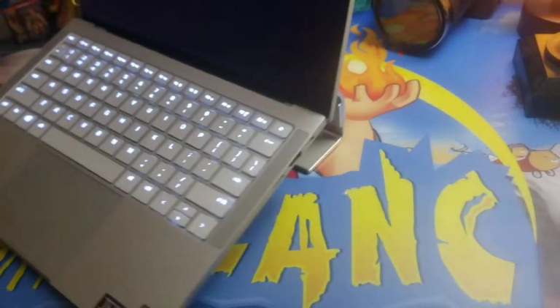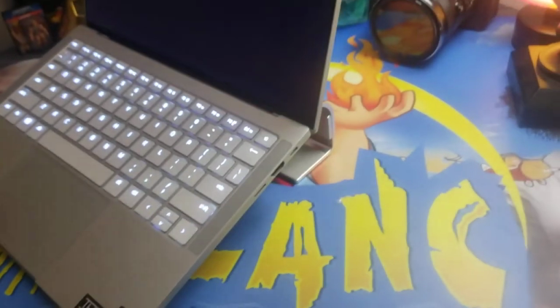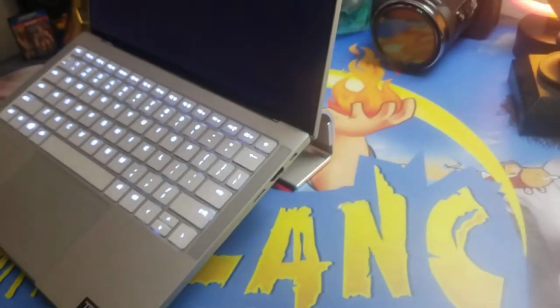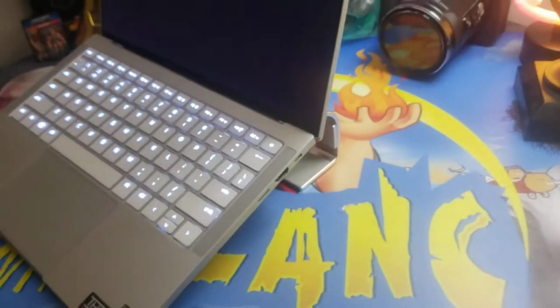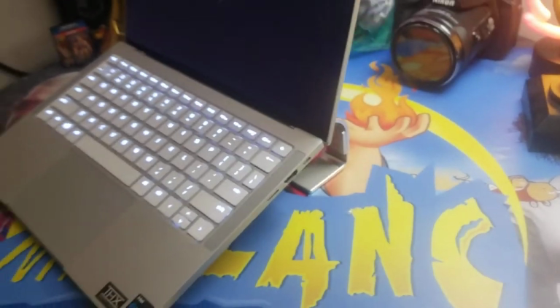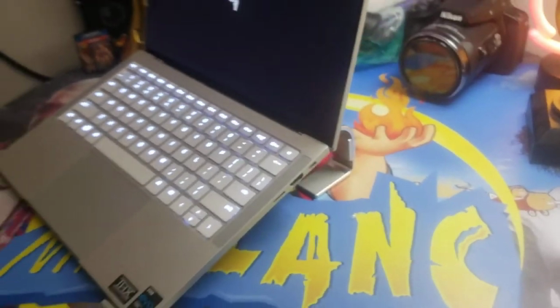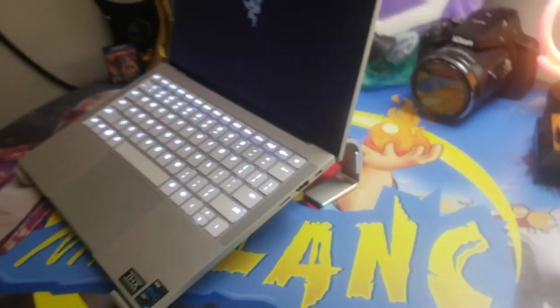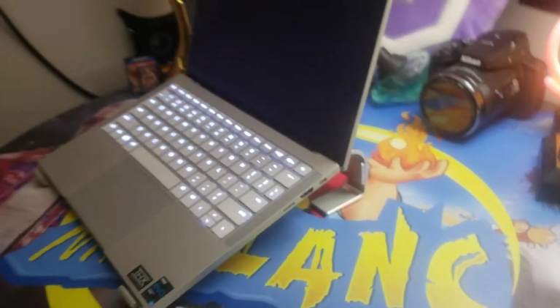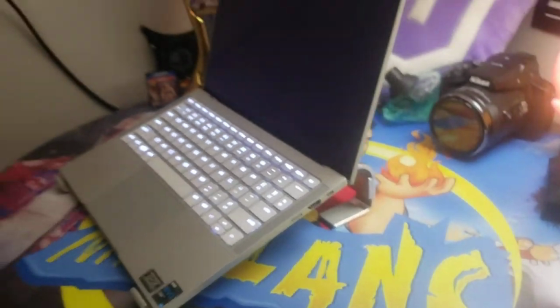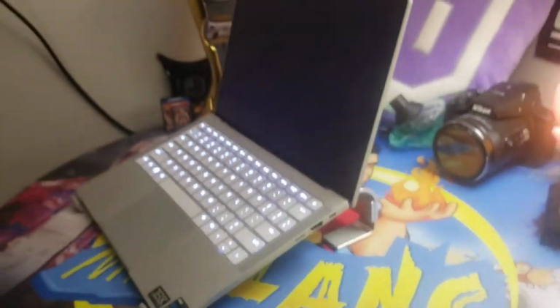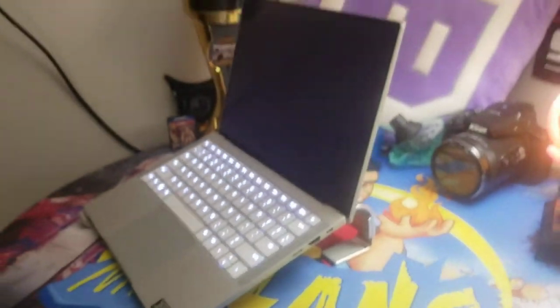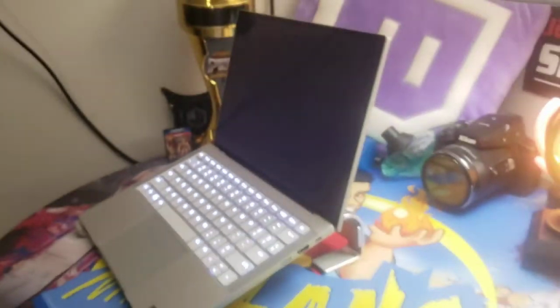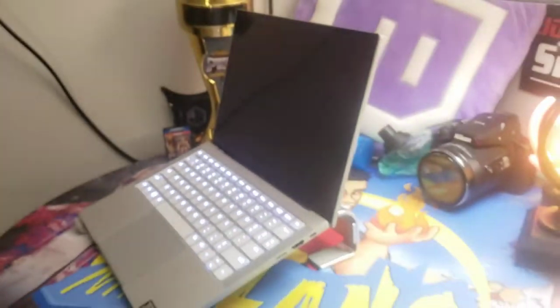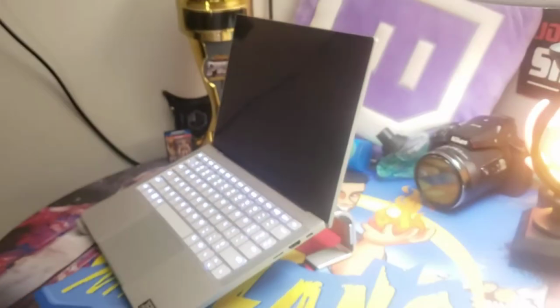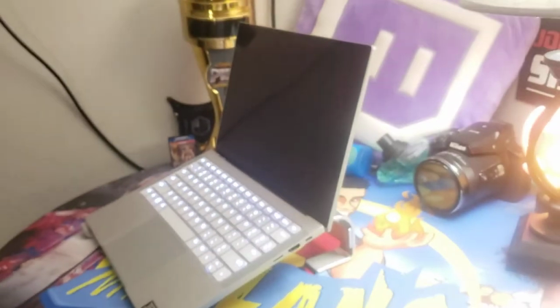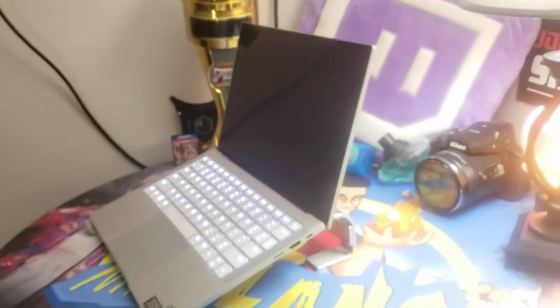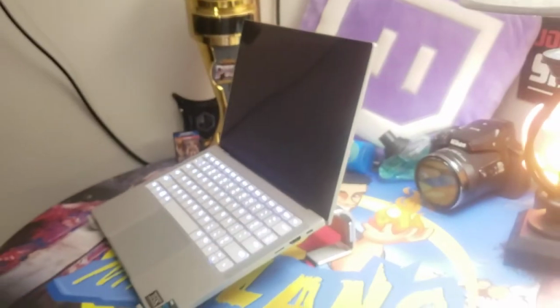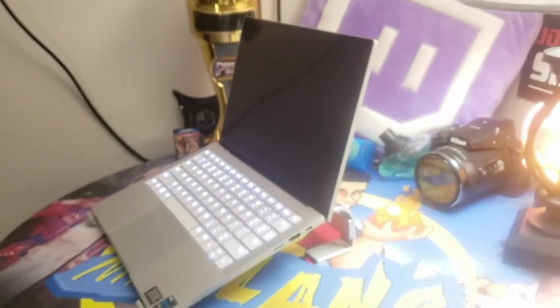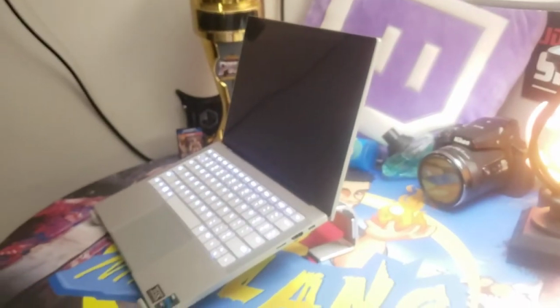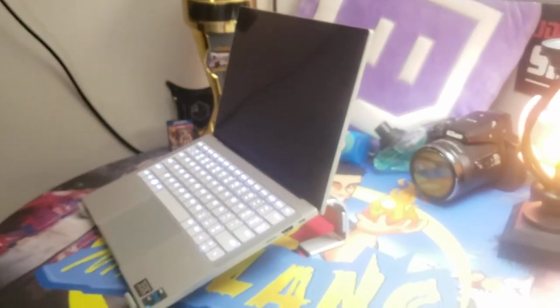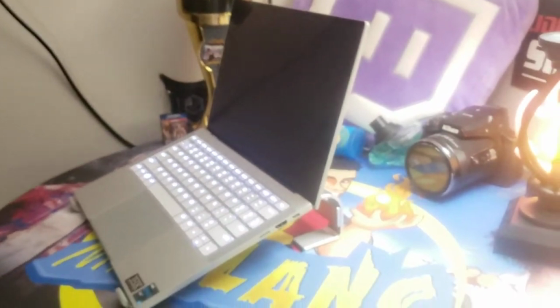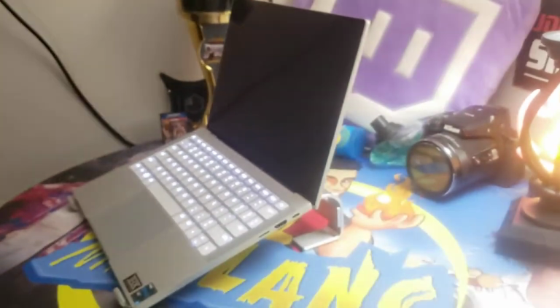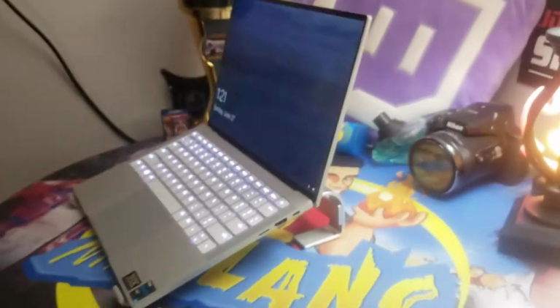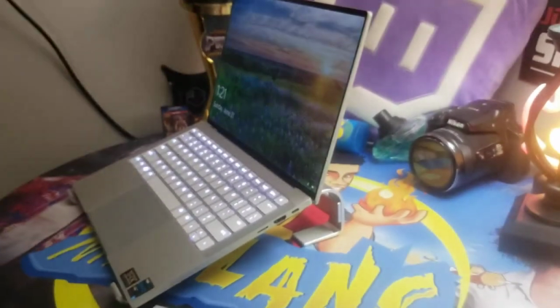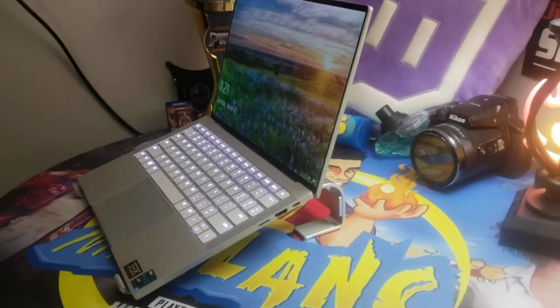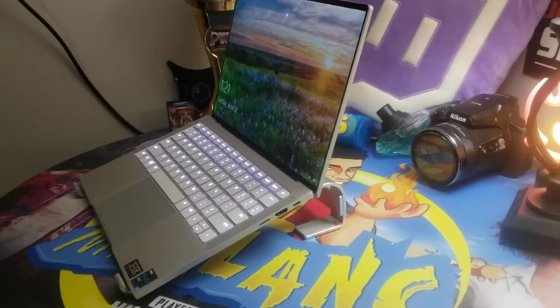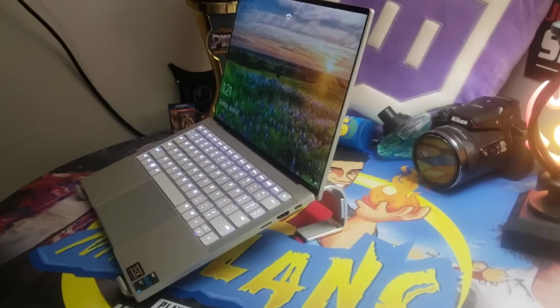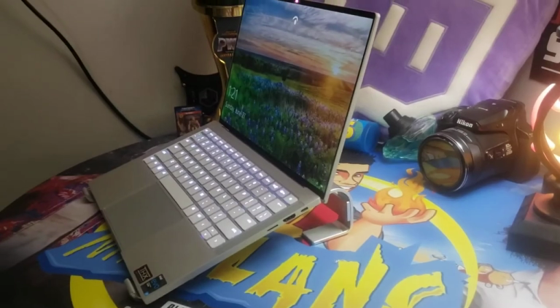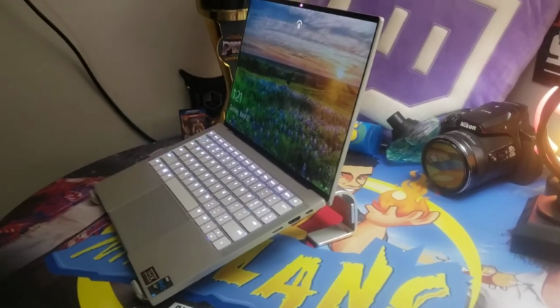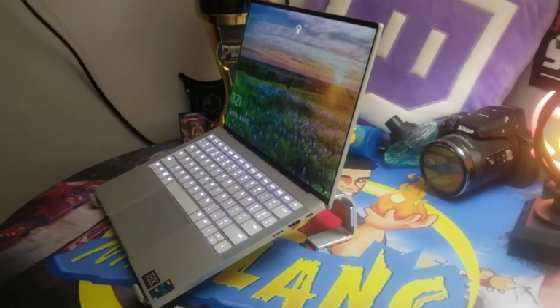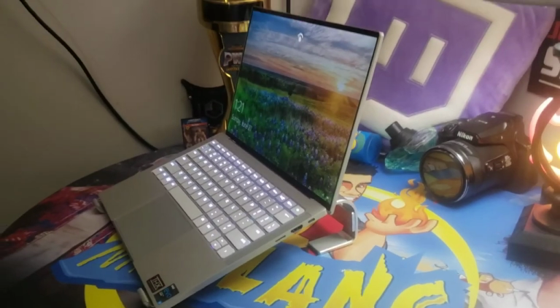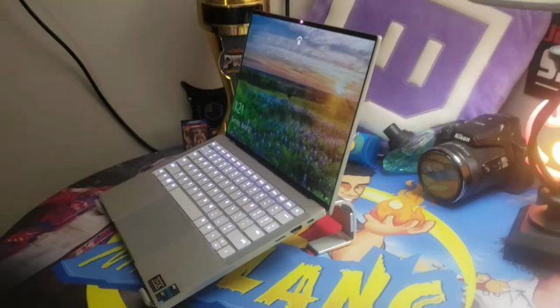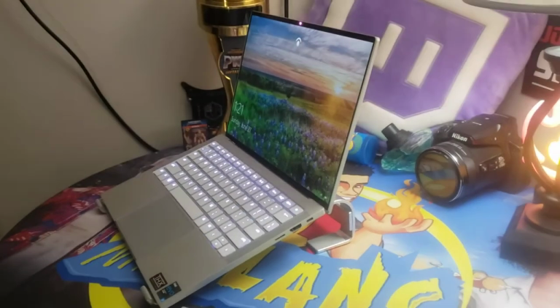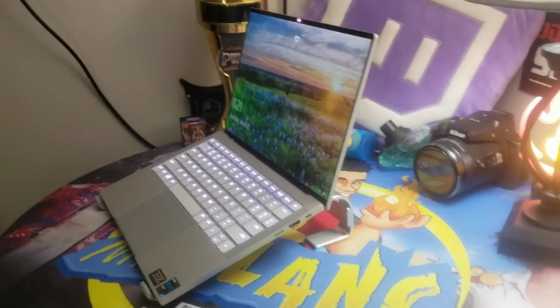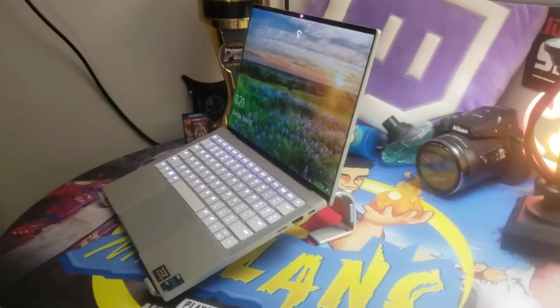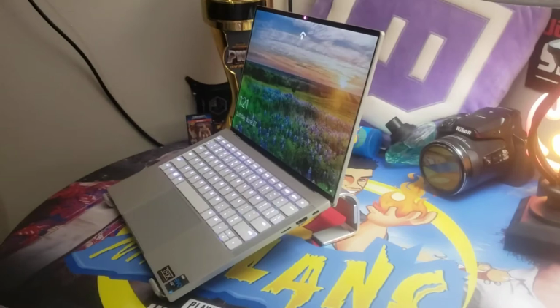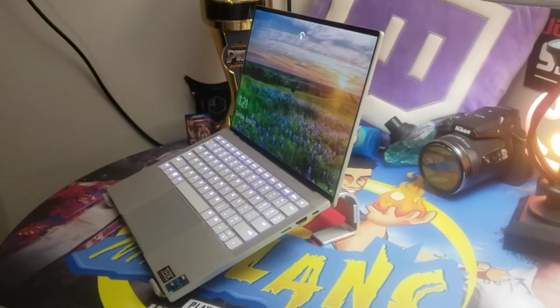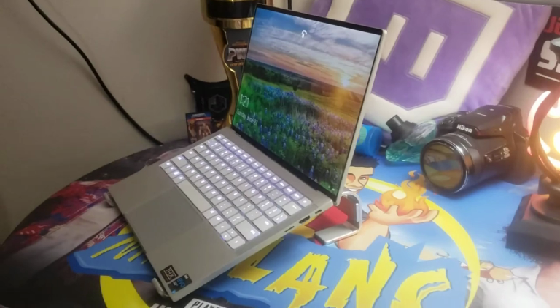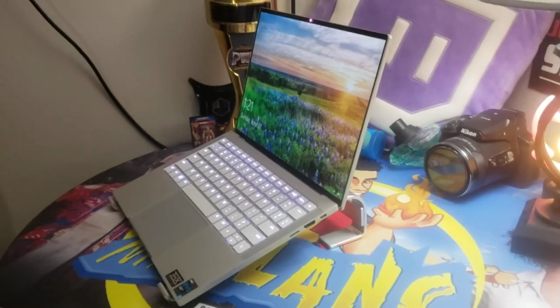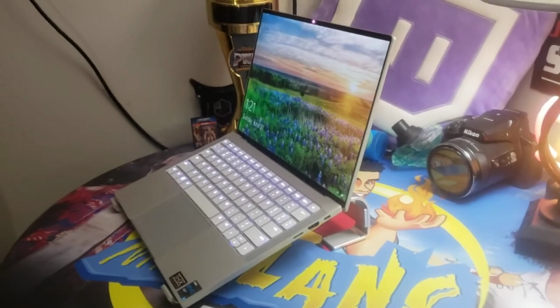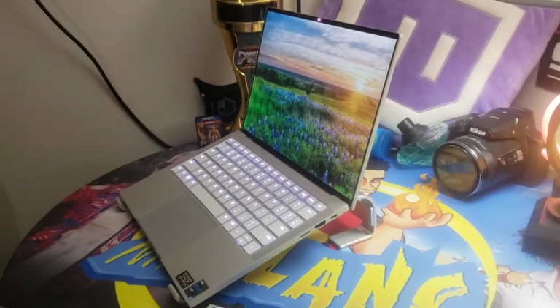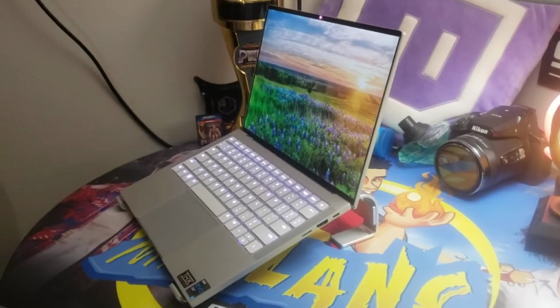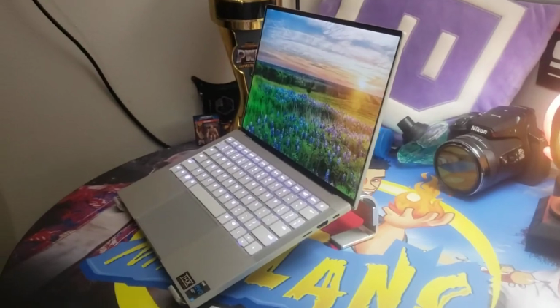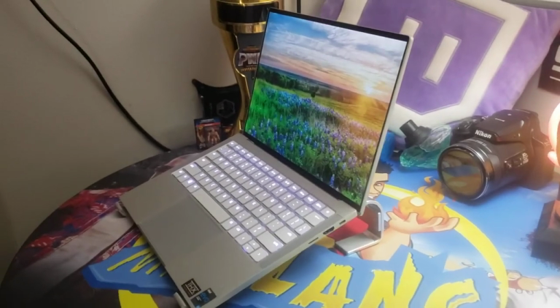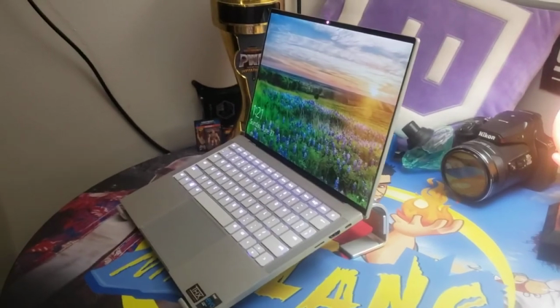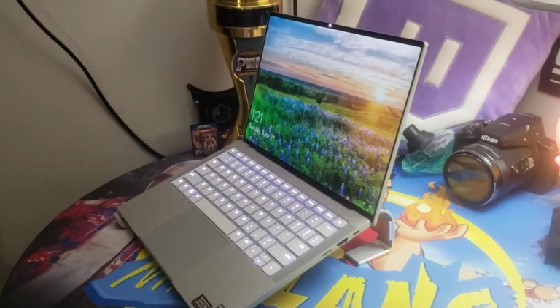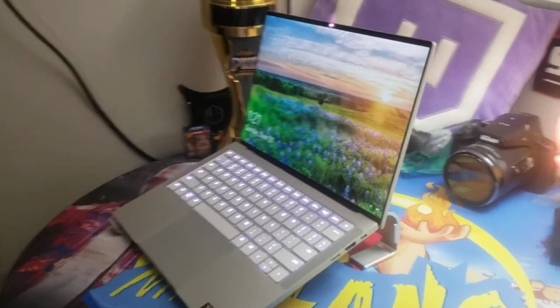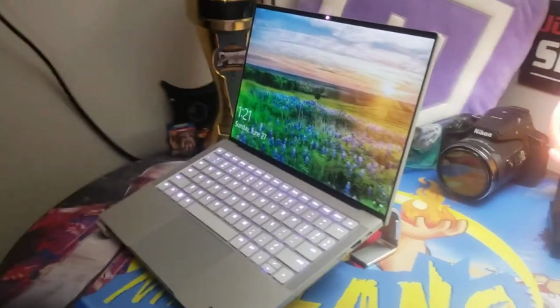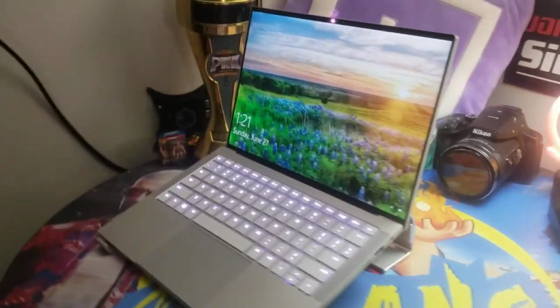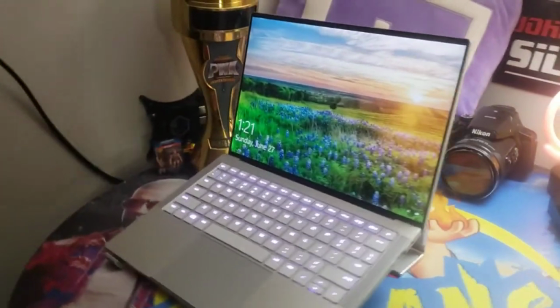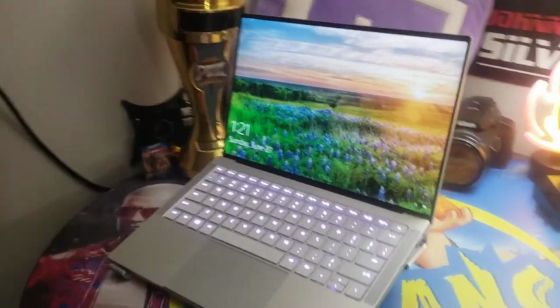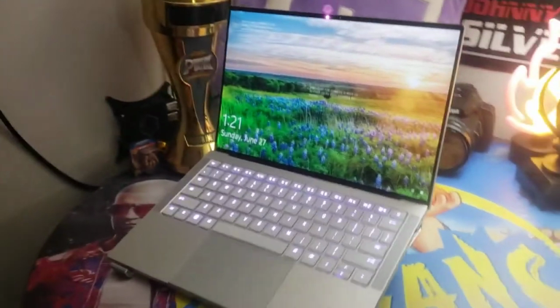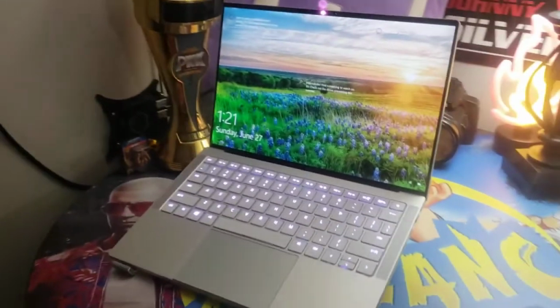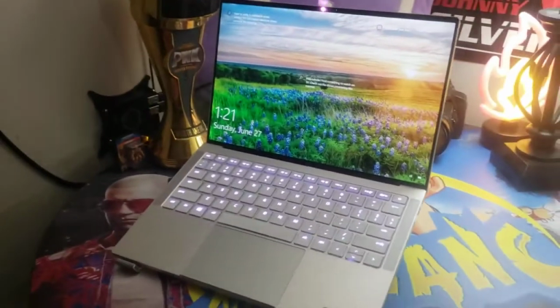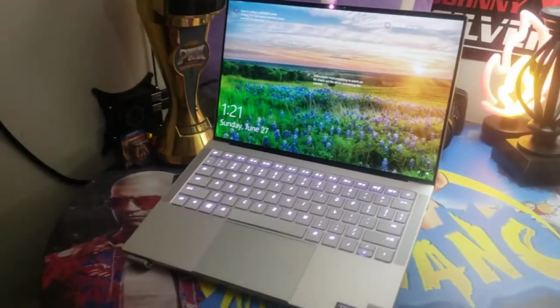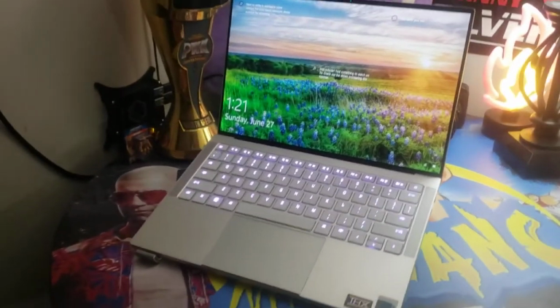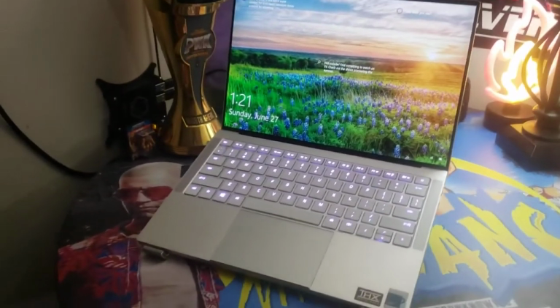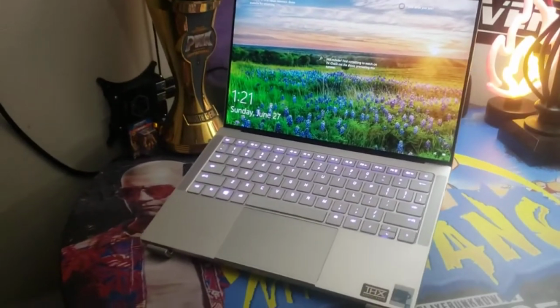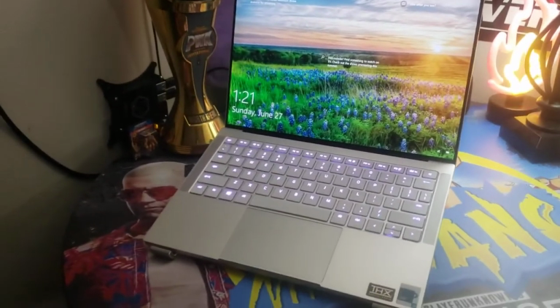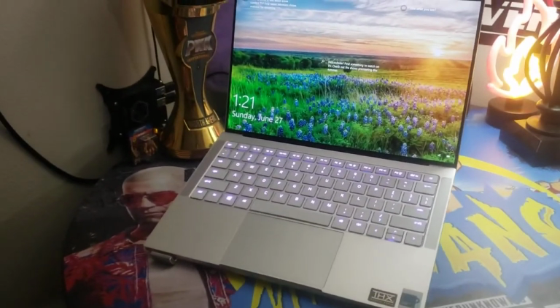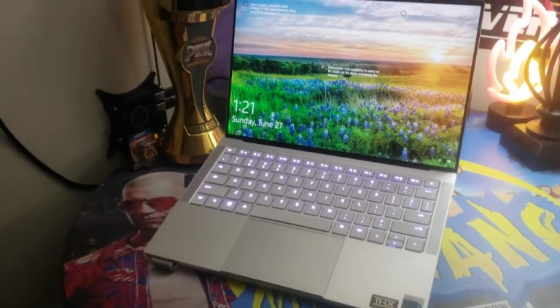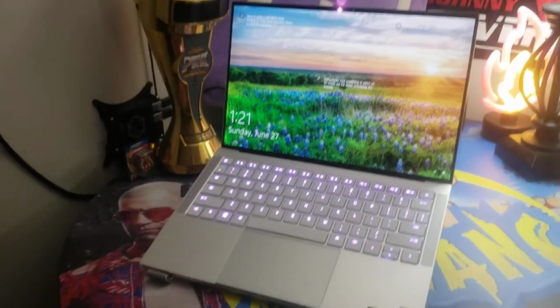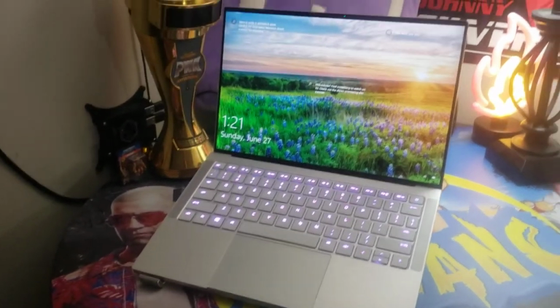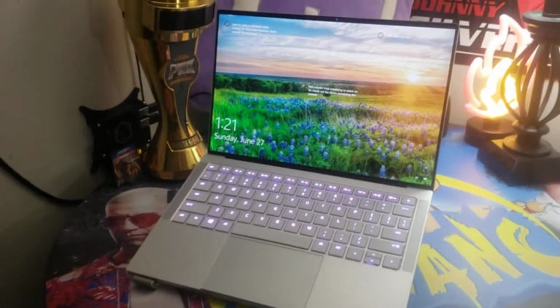I am loving this laptop stand. Hope you guys found this video helpful and I really appreciate you watching. Have a good day. Bye bye.